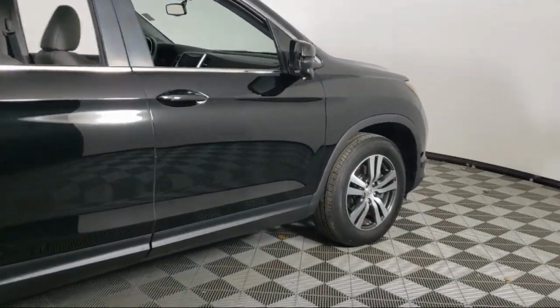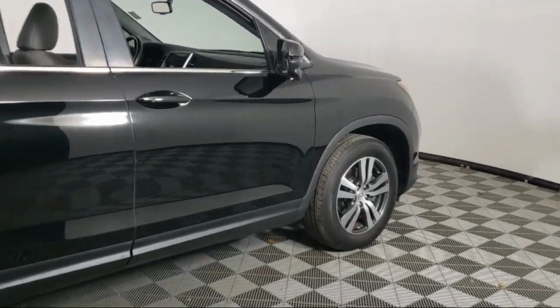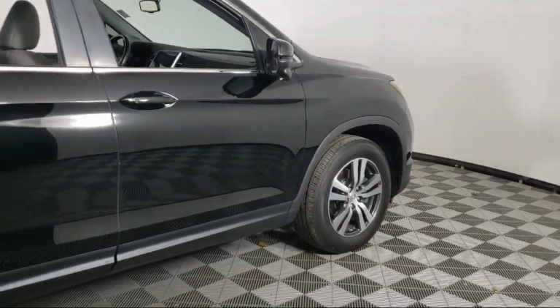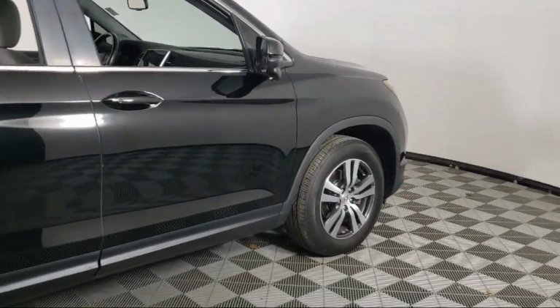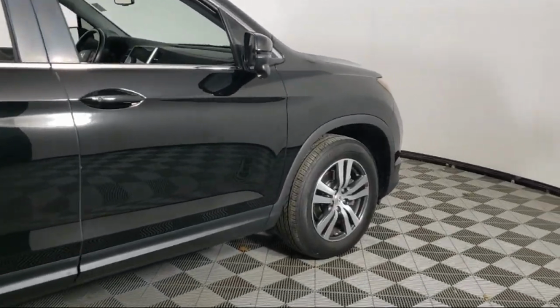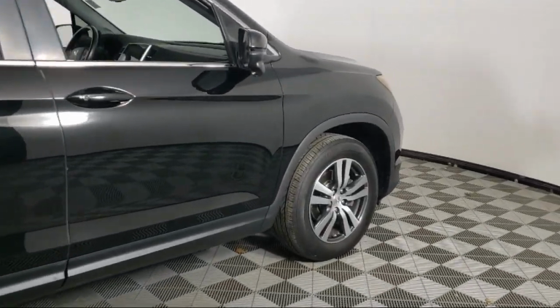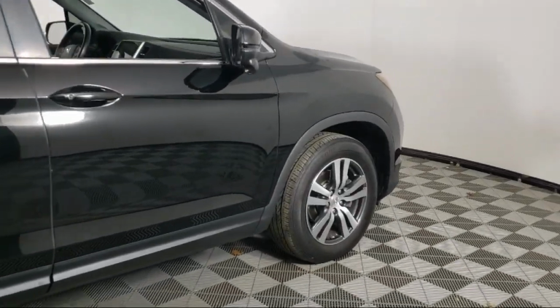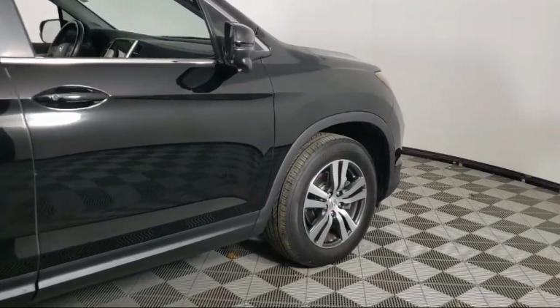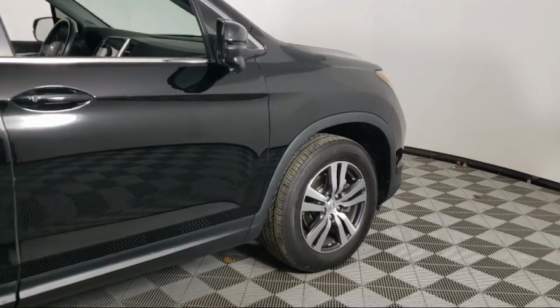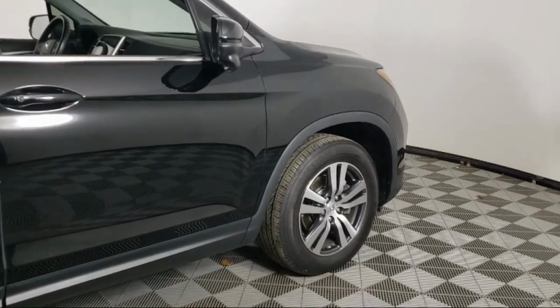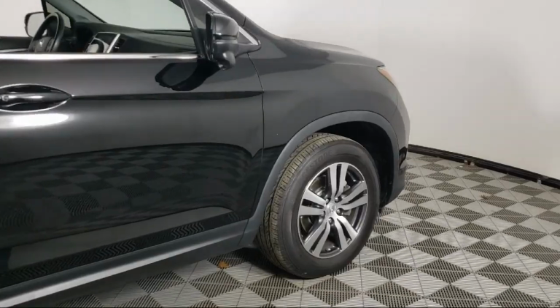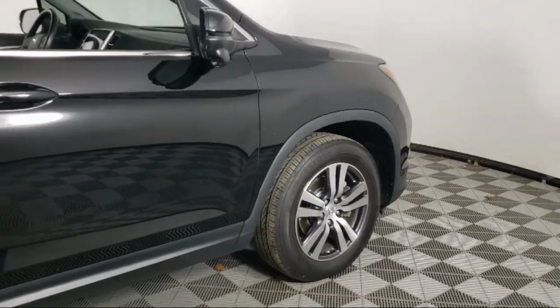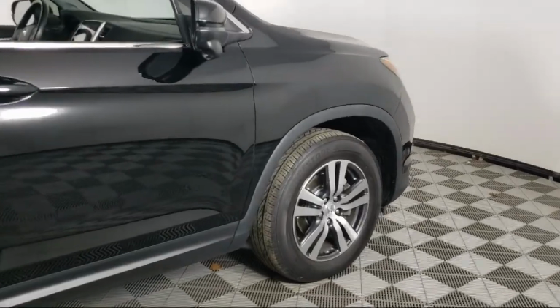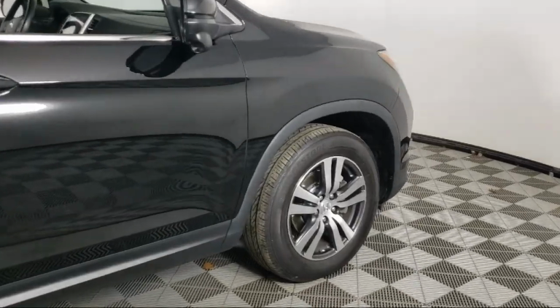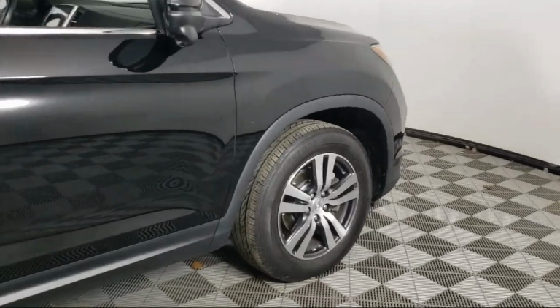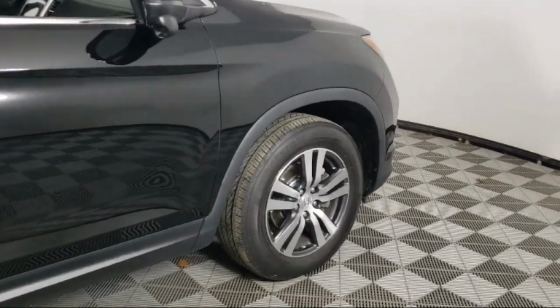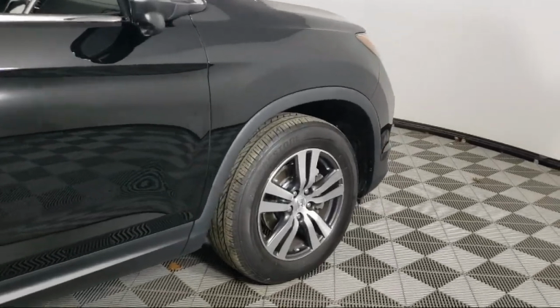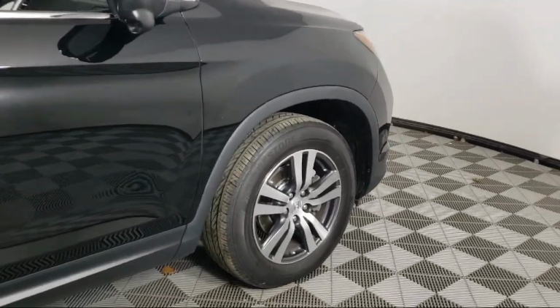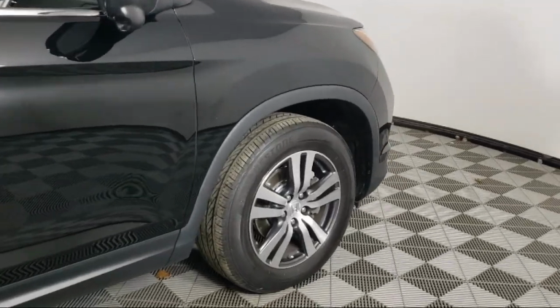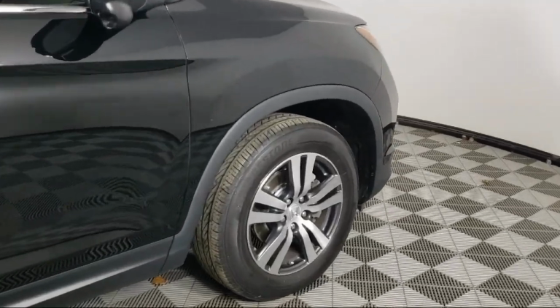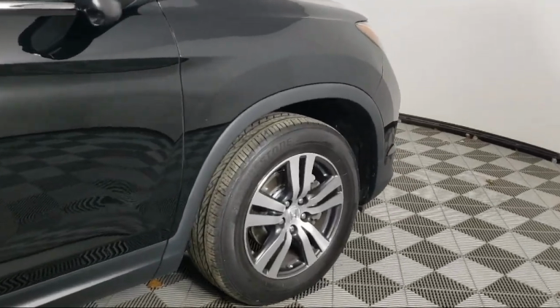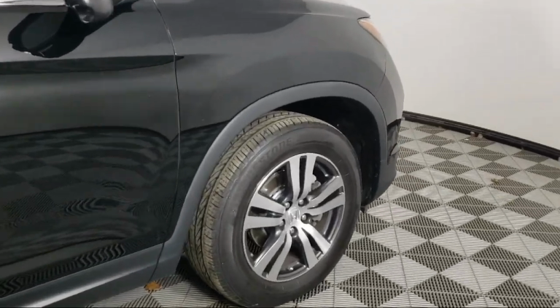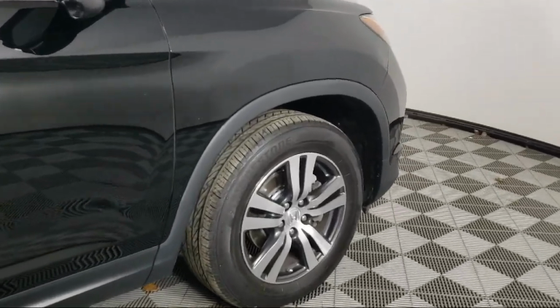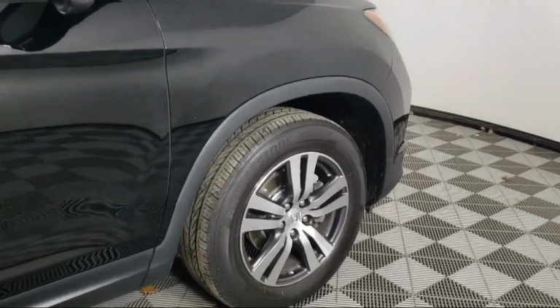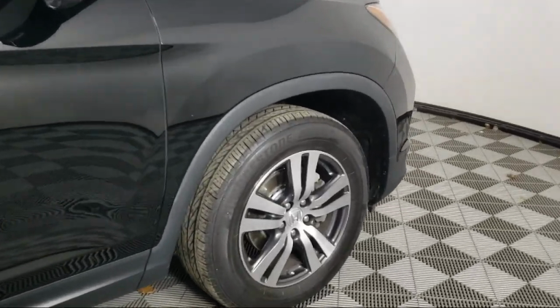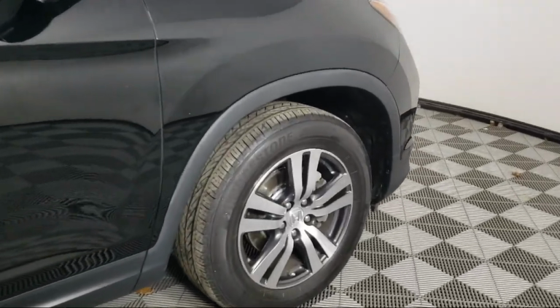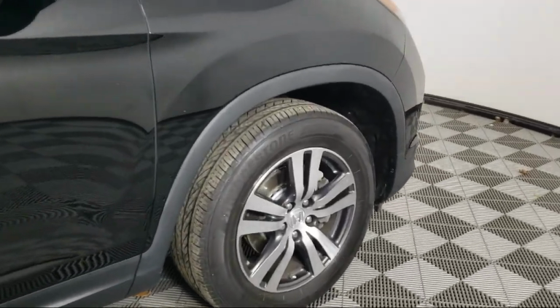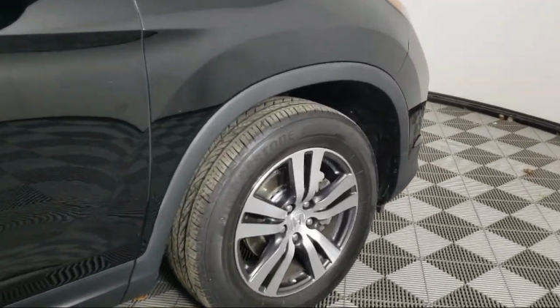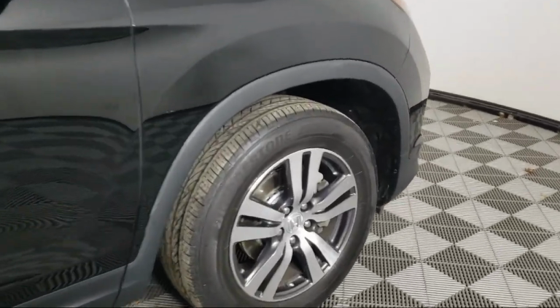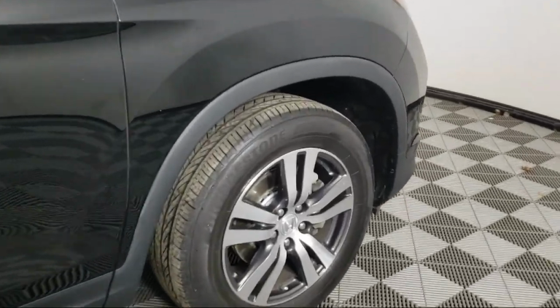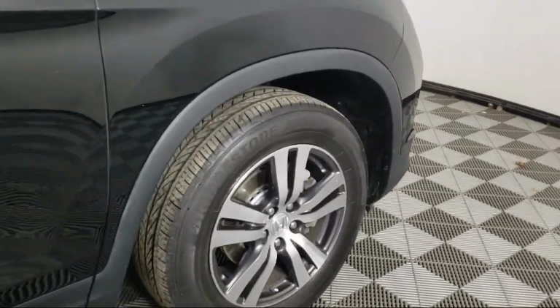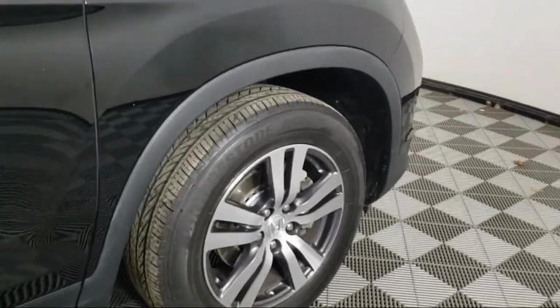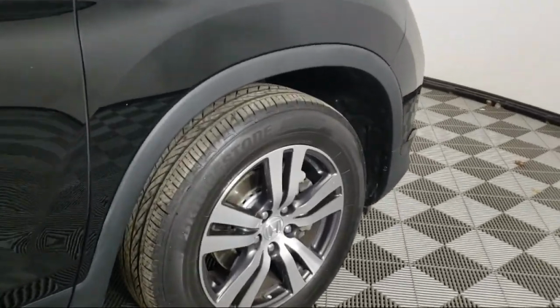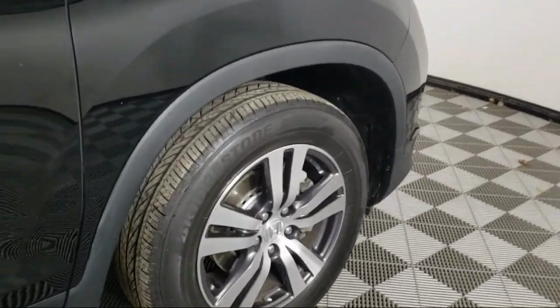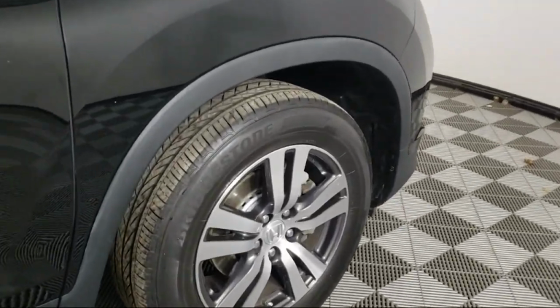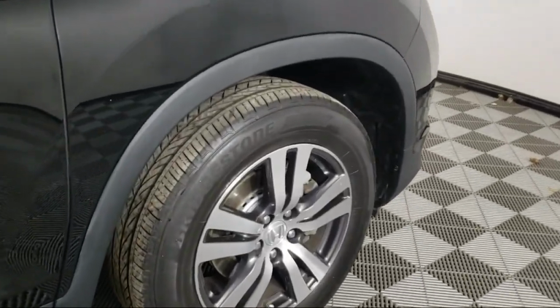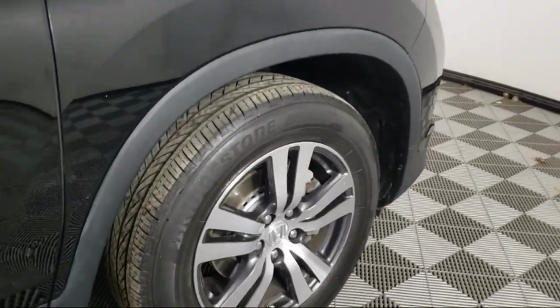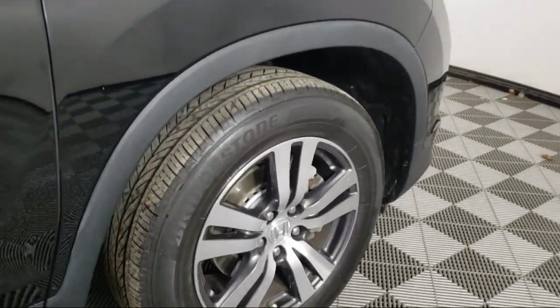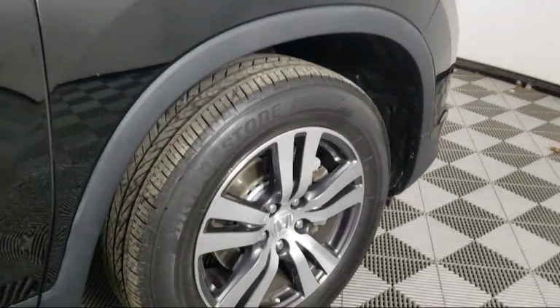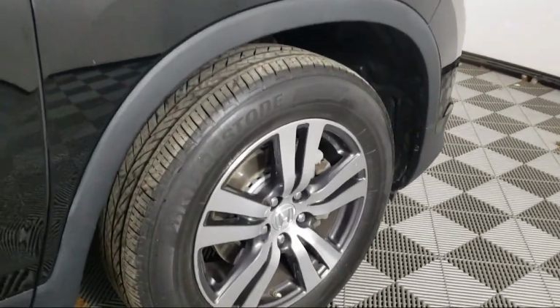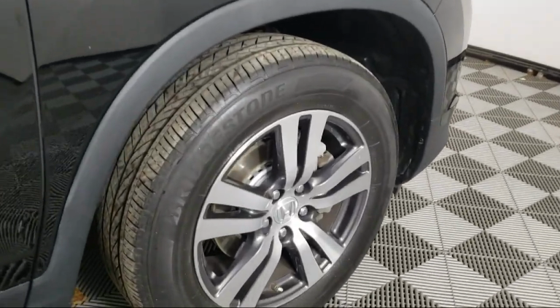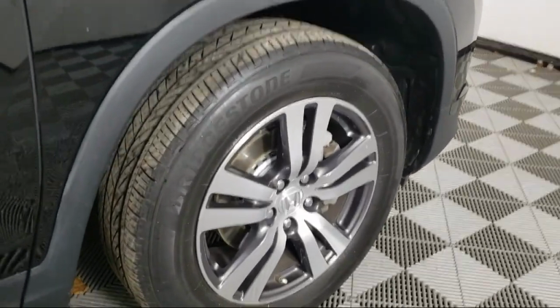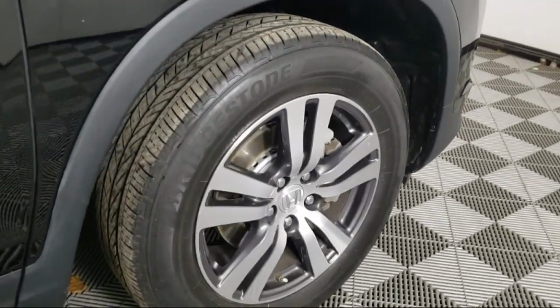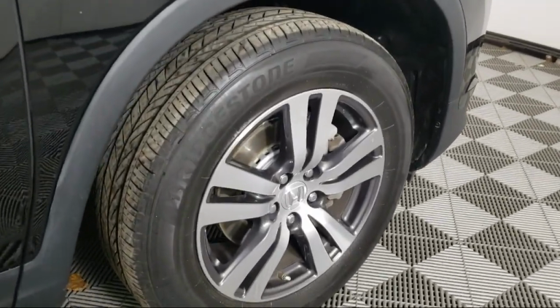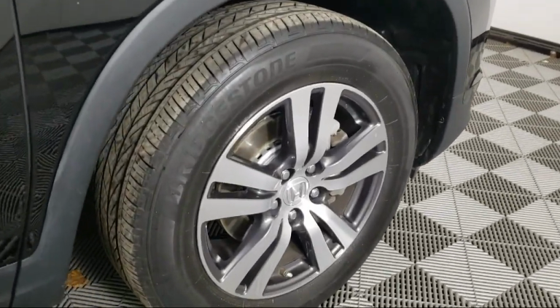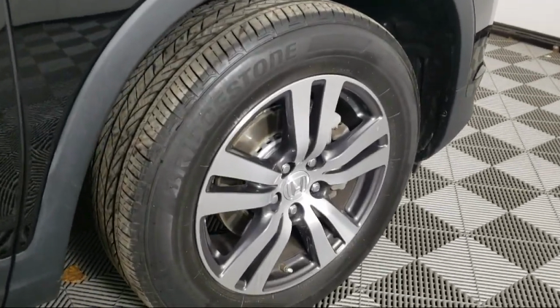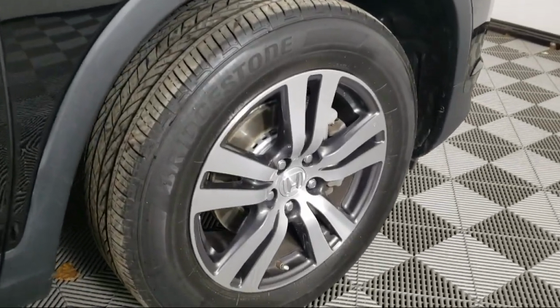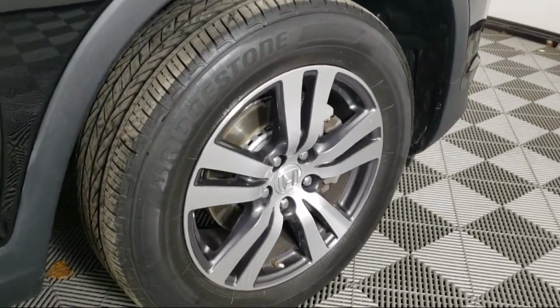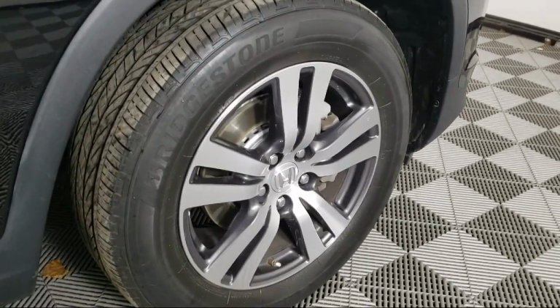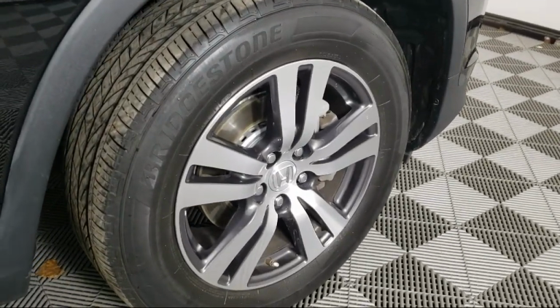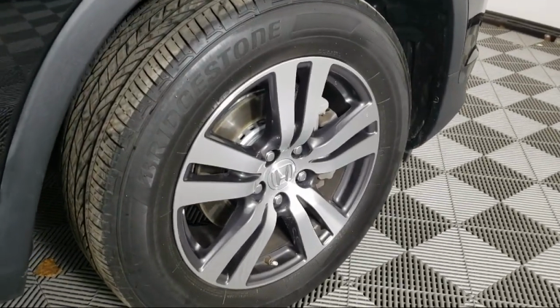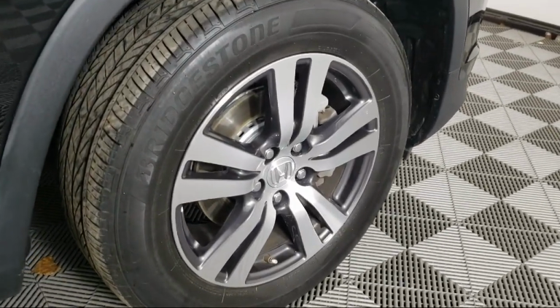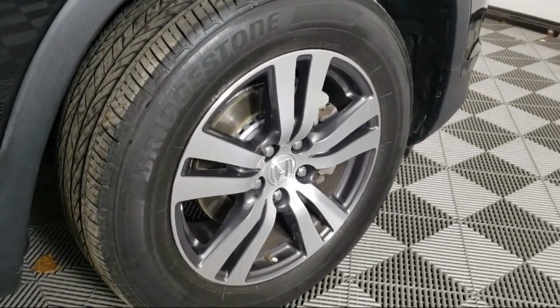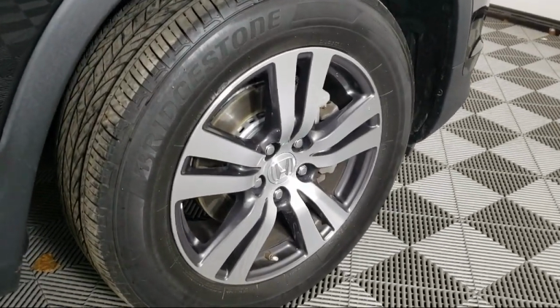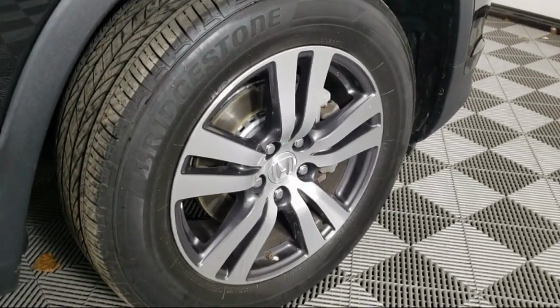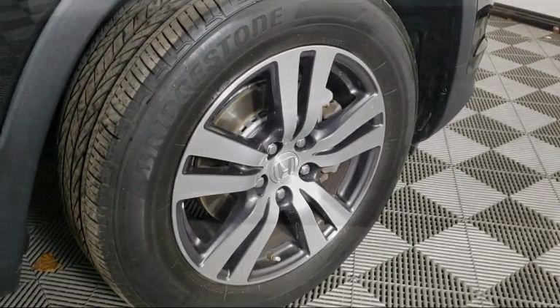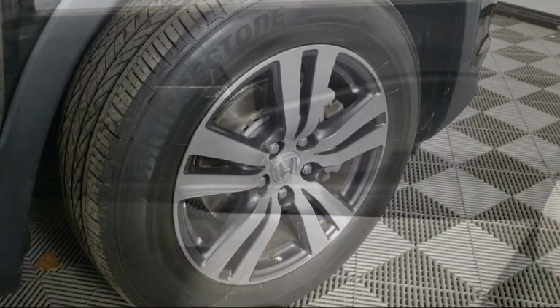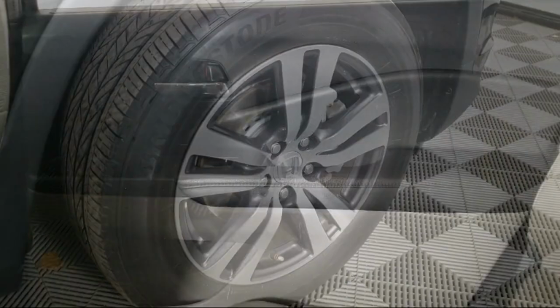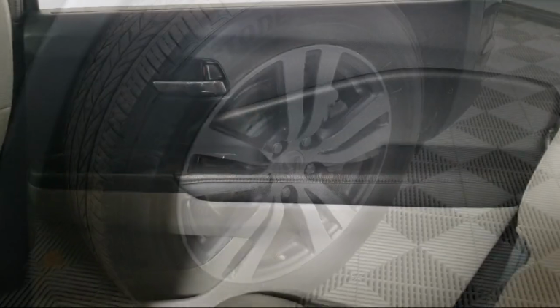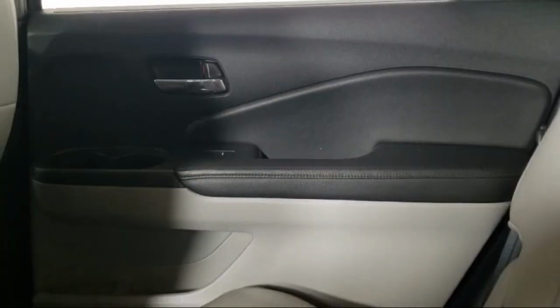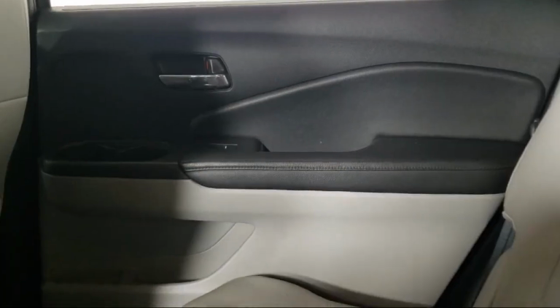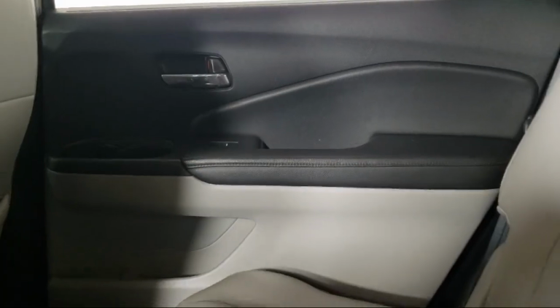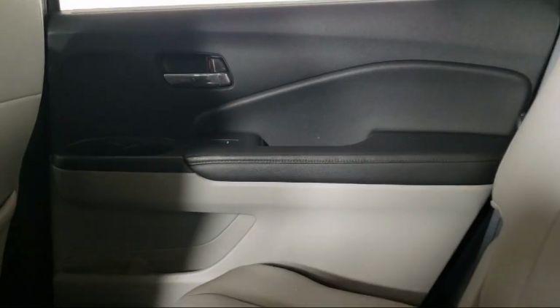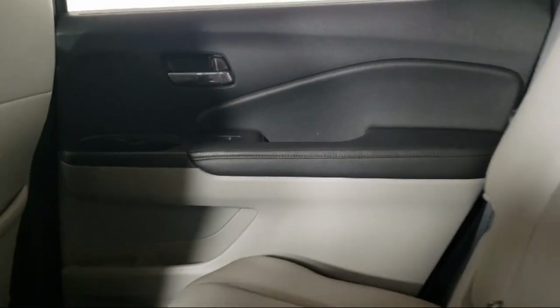Heated Door Mirrors, Rear Spoiler, Alloy Wheels, and has less than 40,000 miles on the odometer.